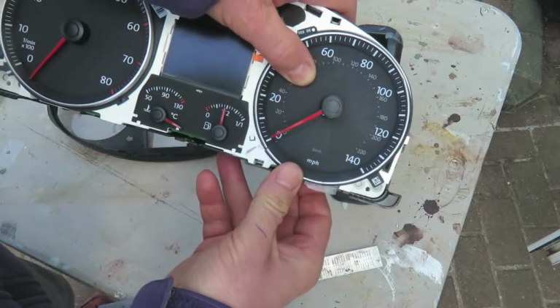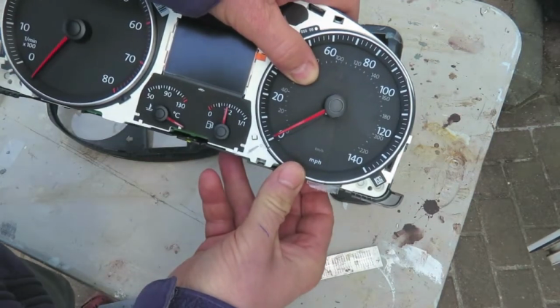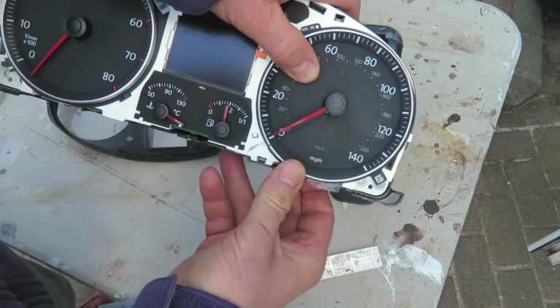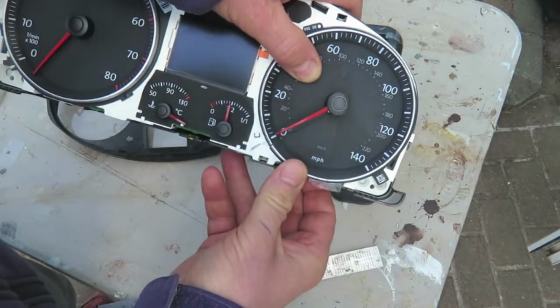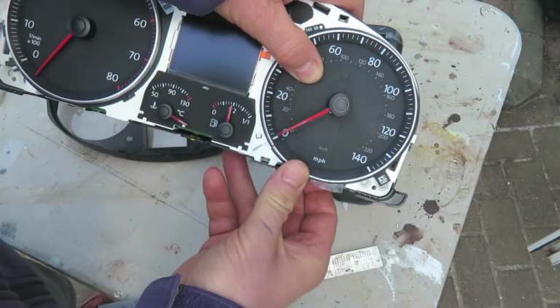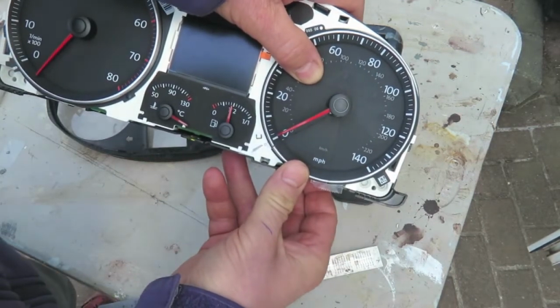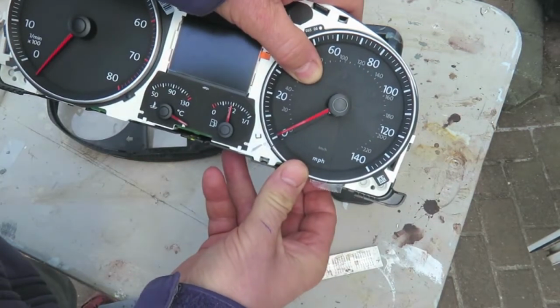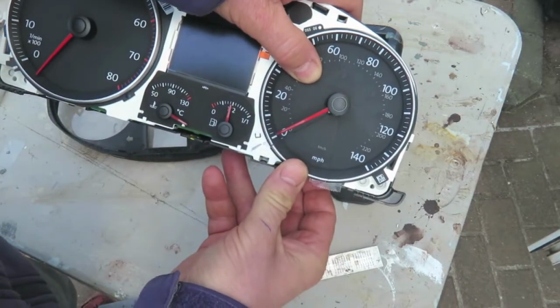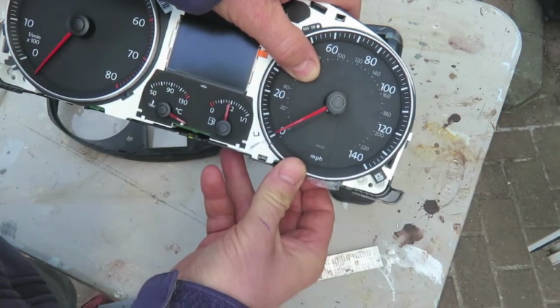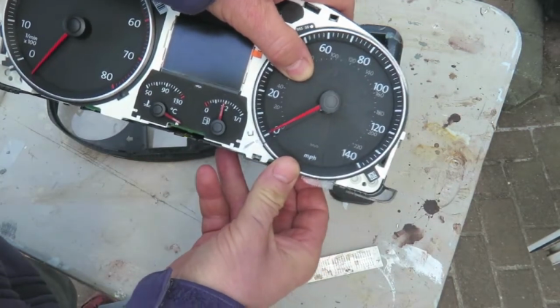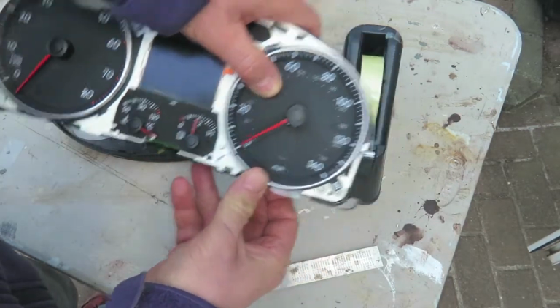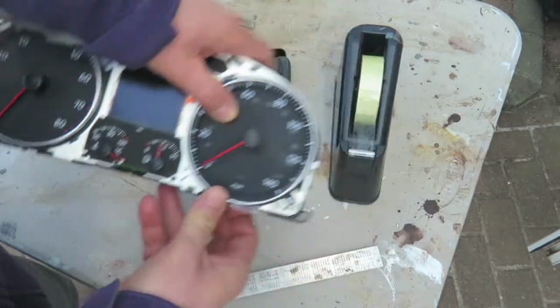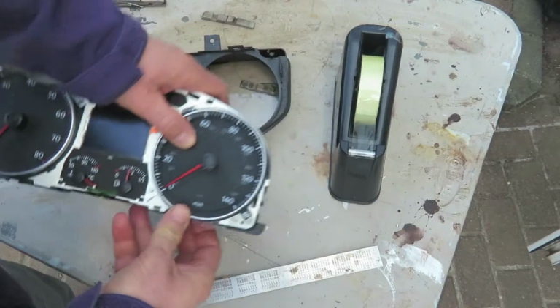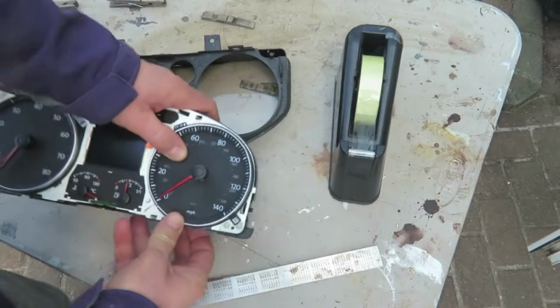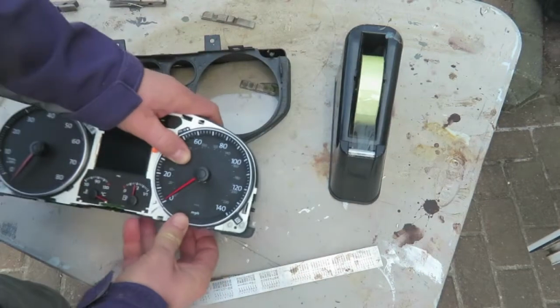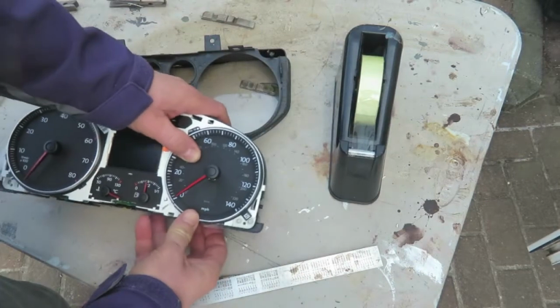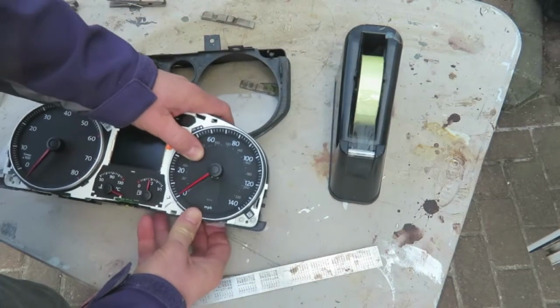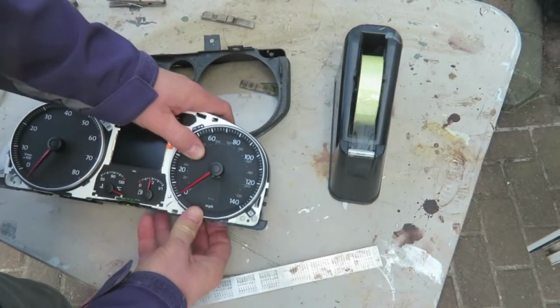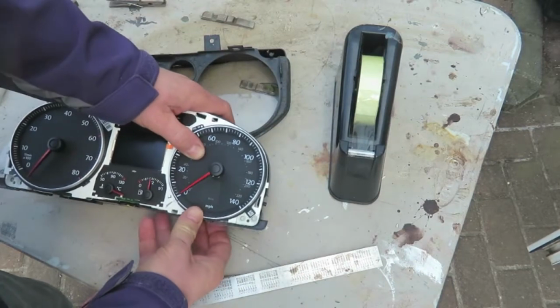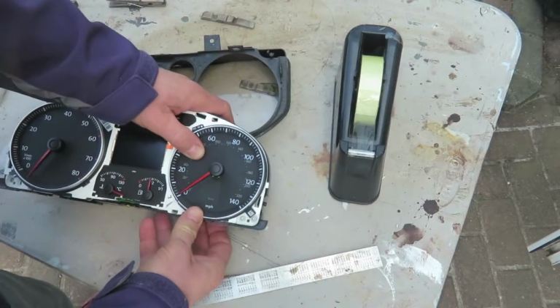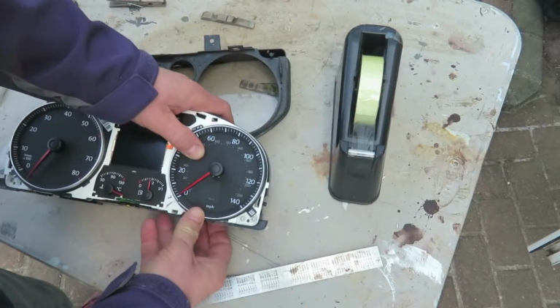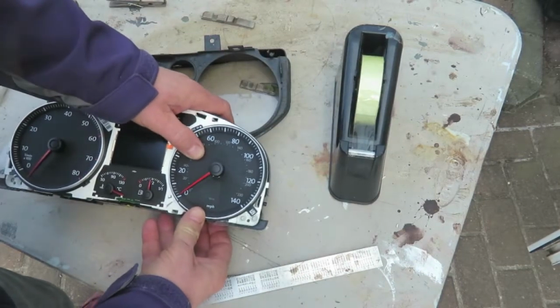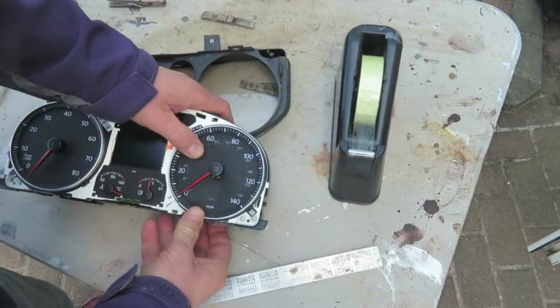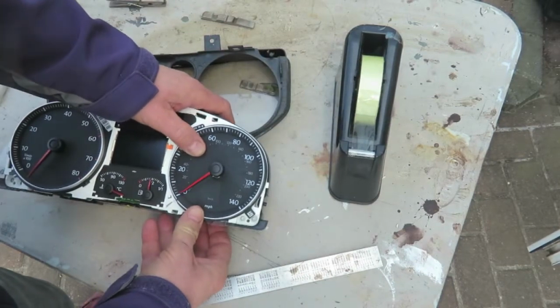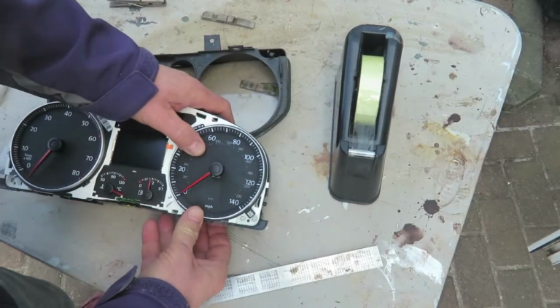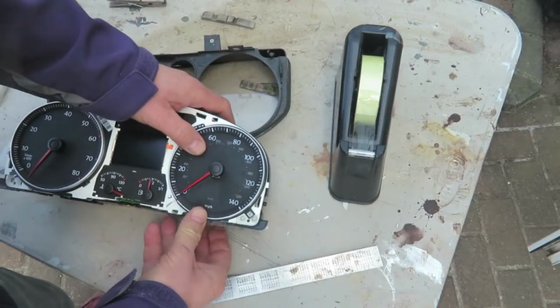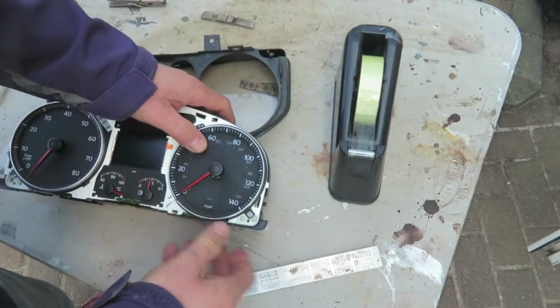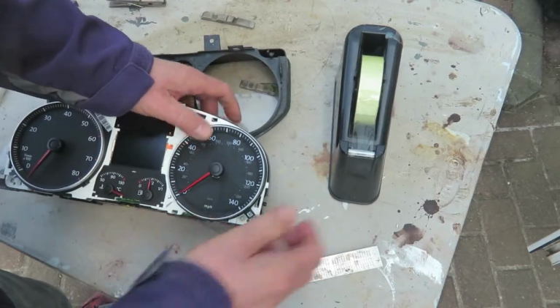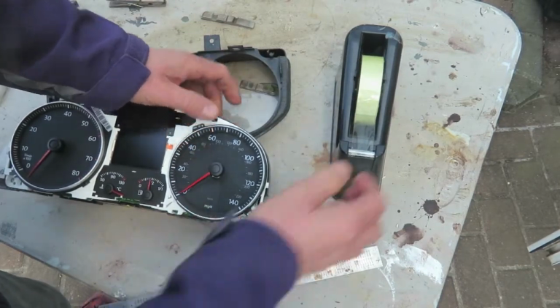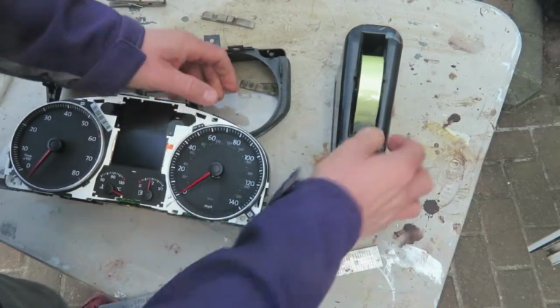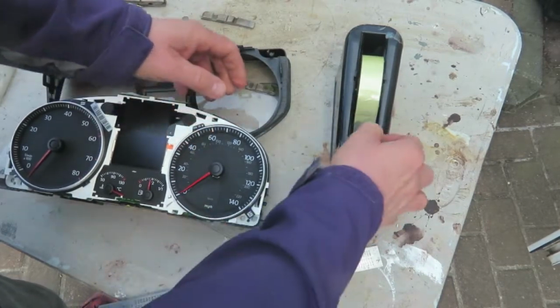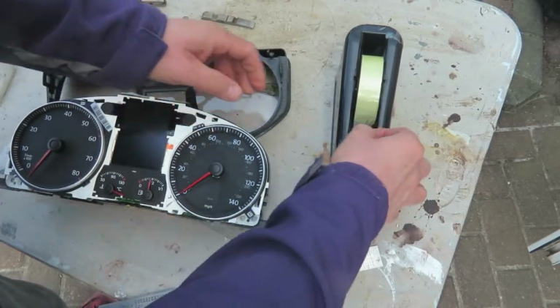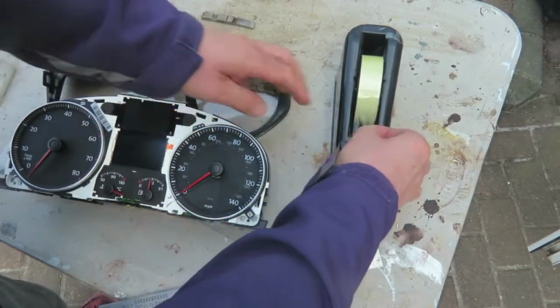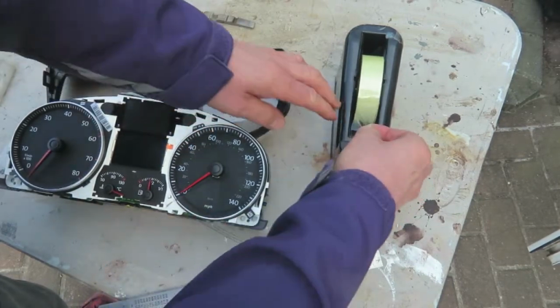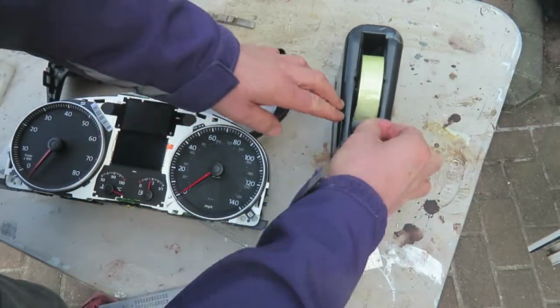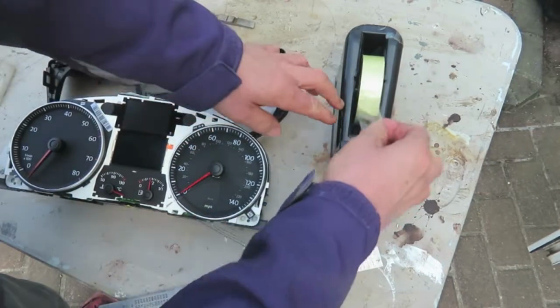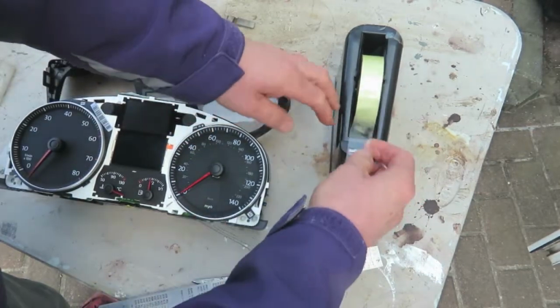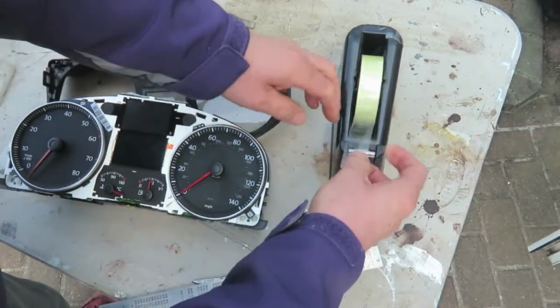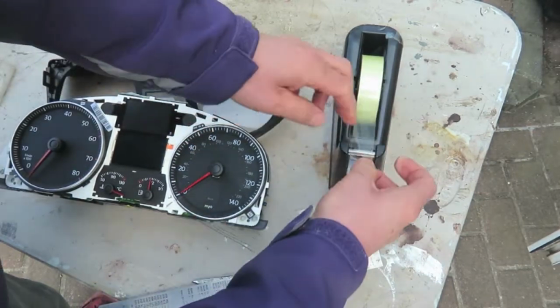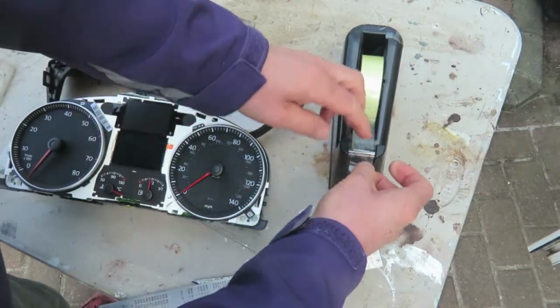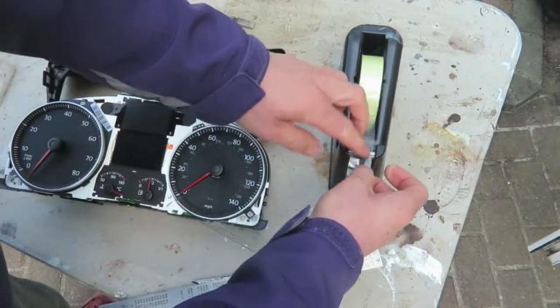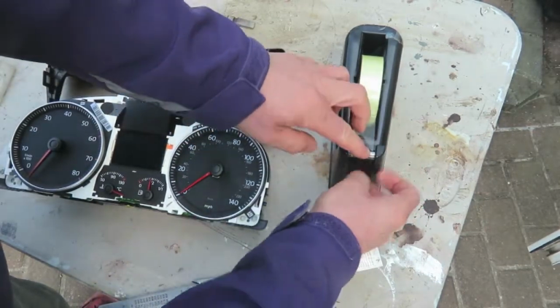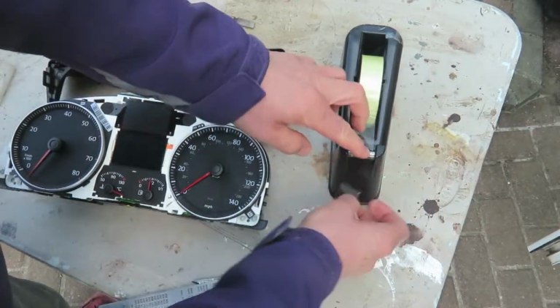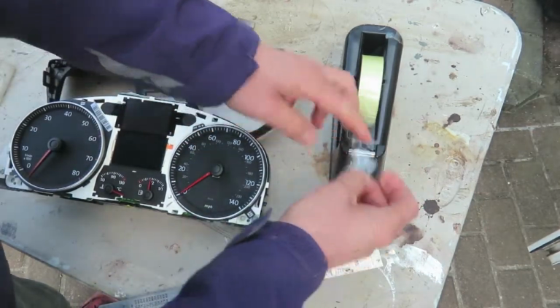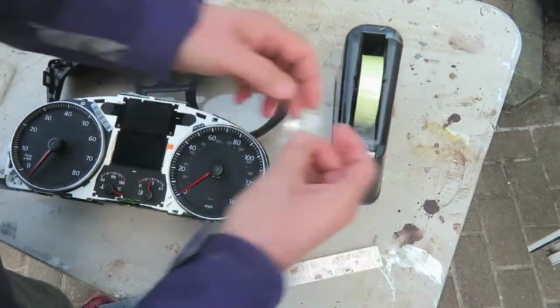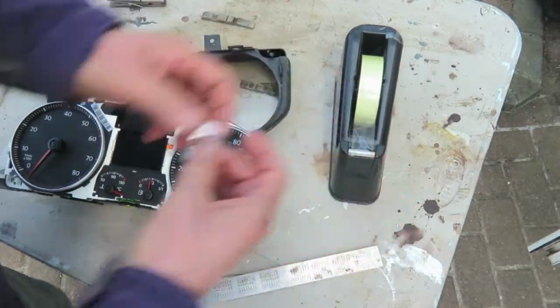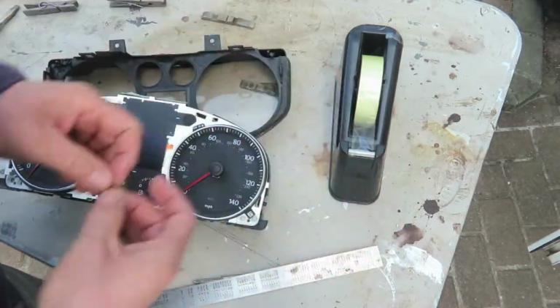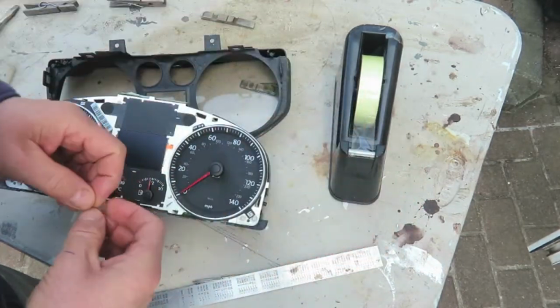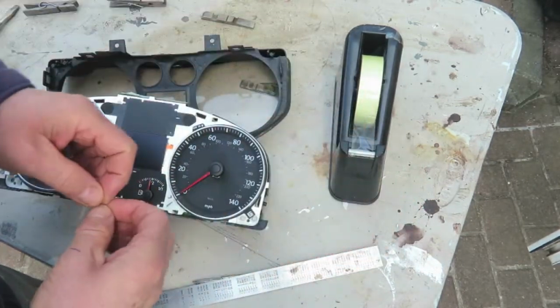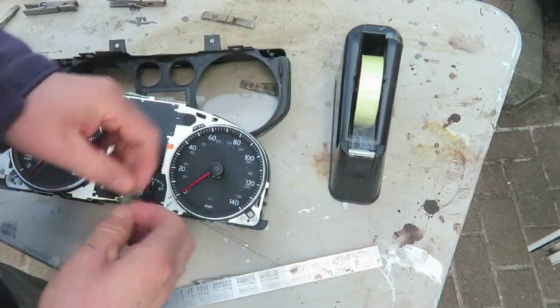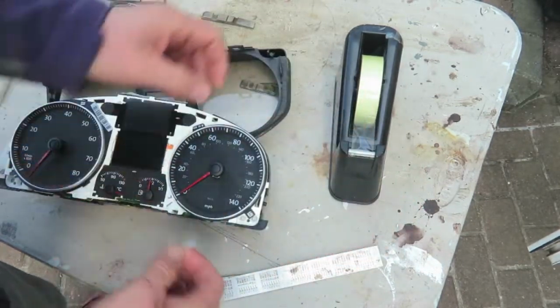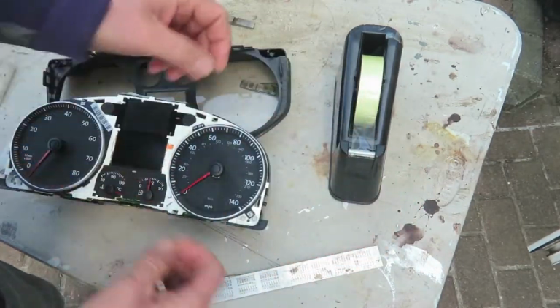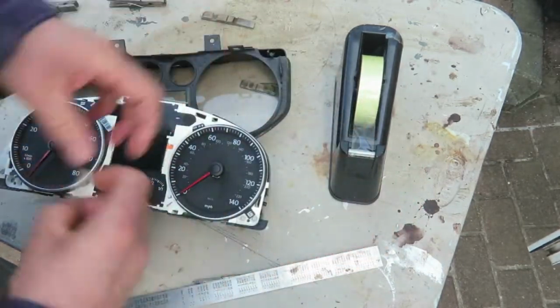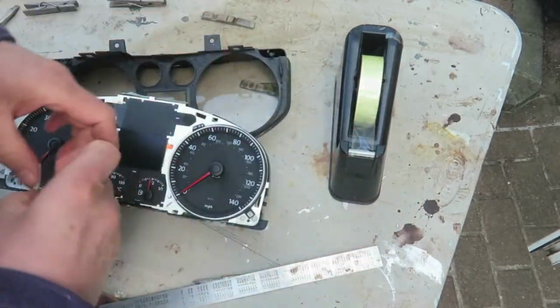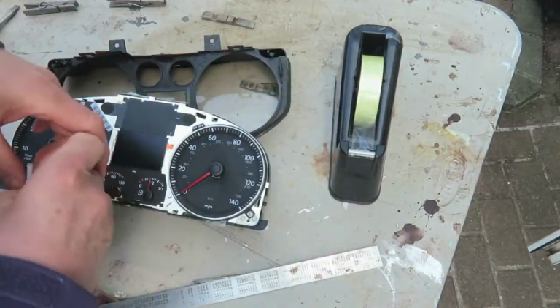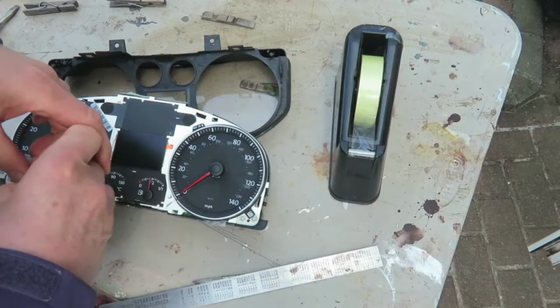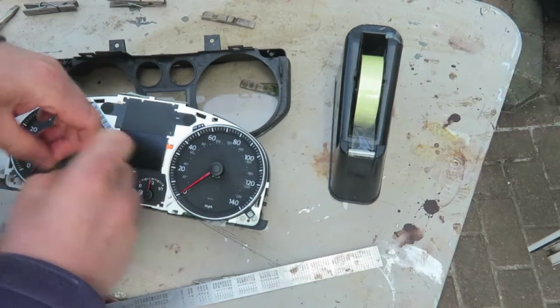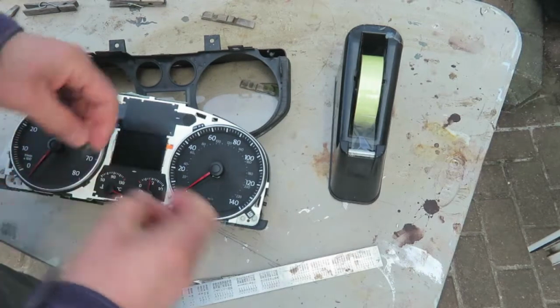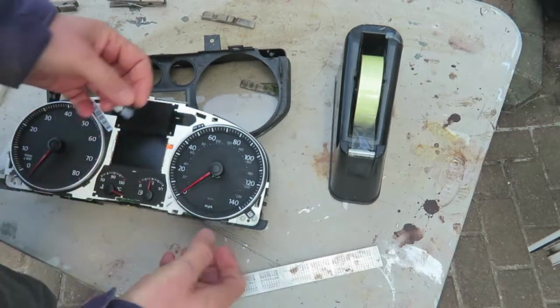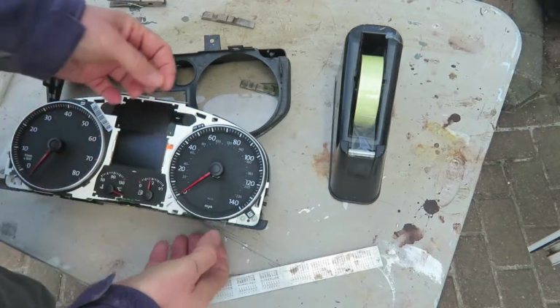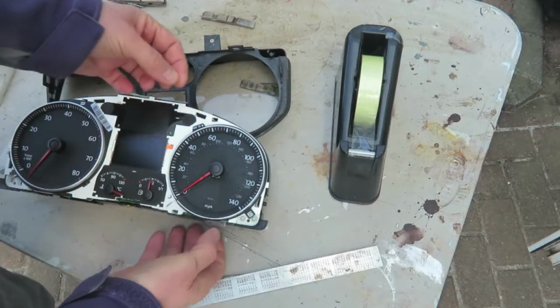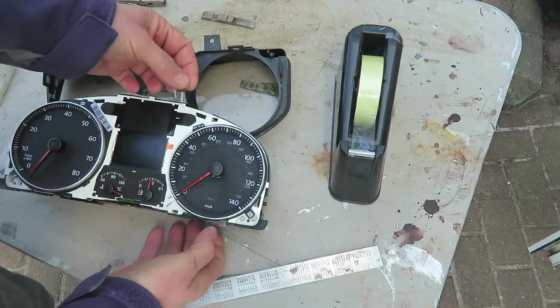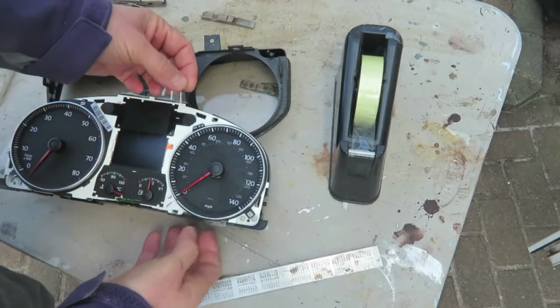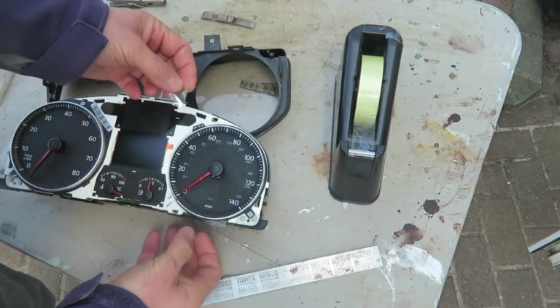And lastly, remember to align the zero with the mark you made before you started, and then fix it into position before you replace the cover.